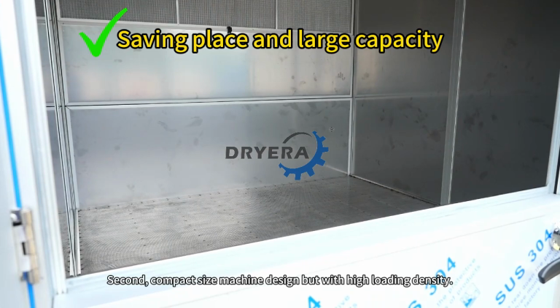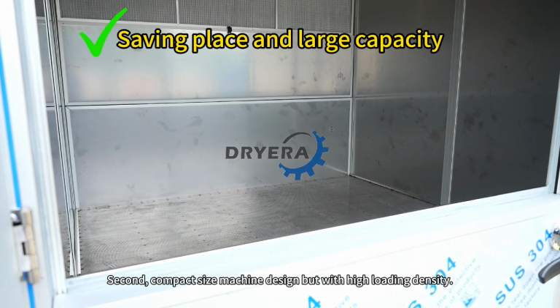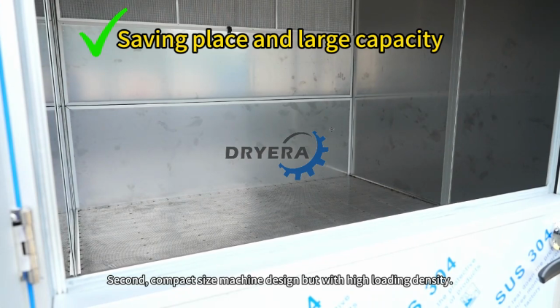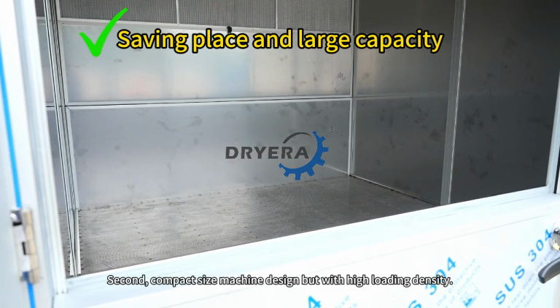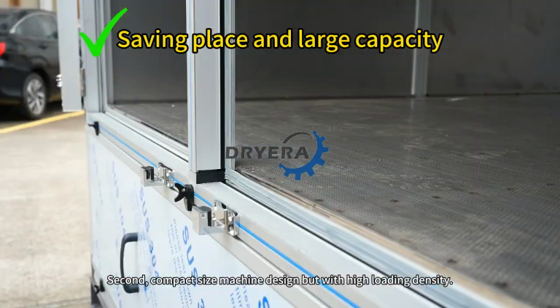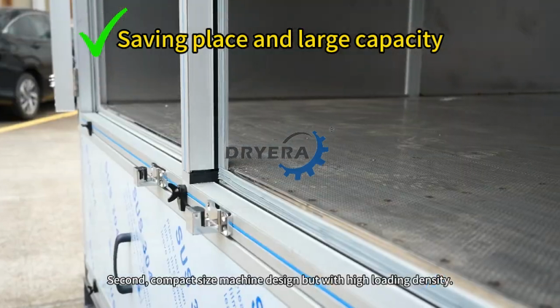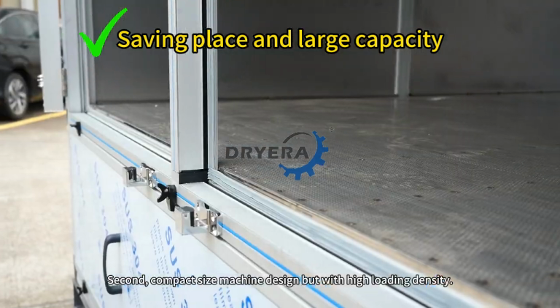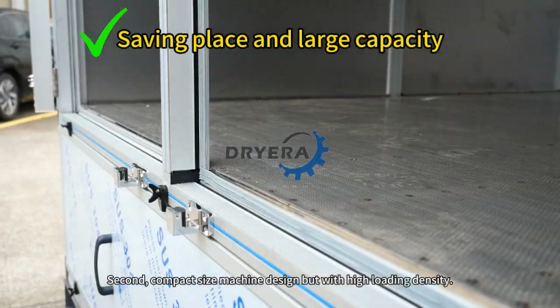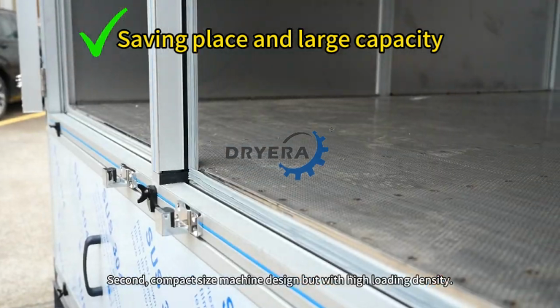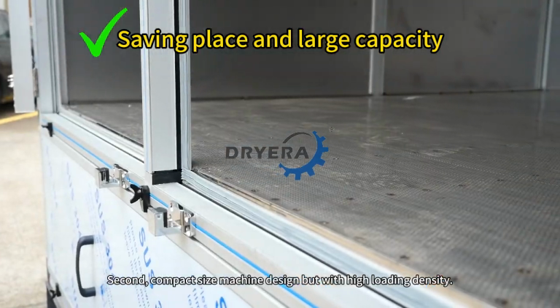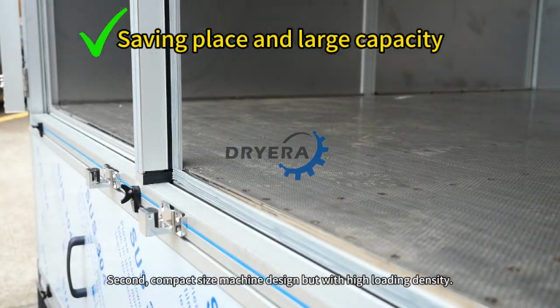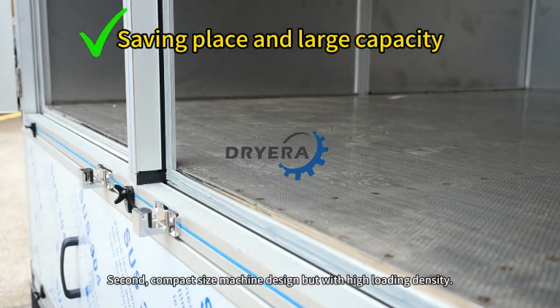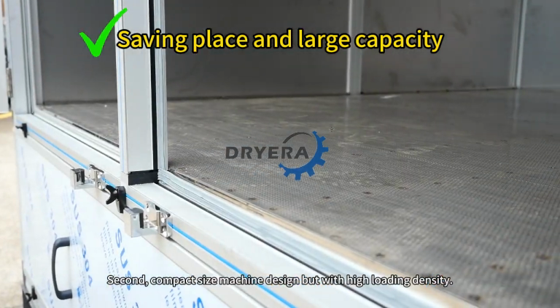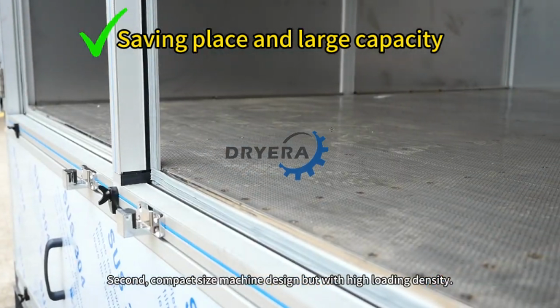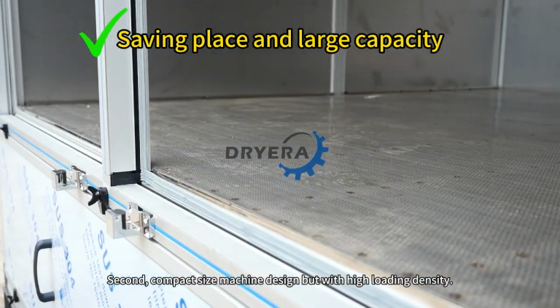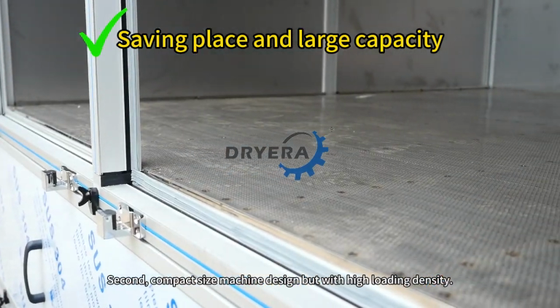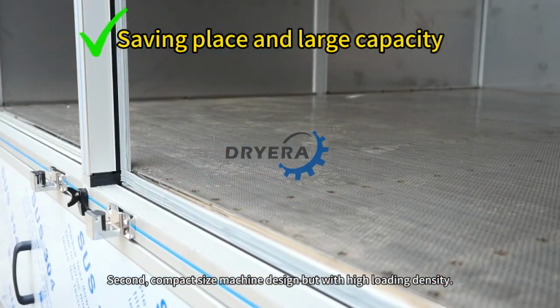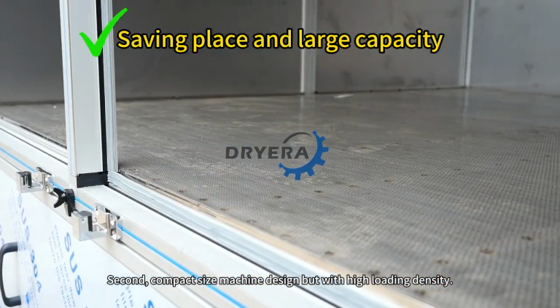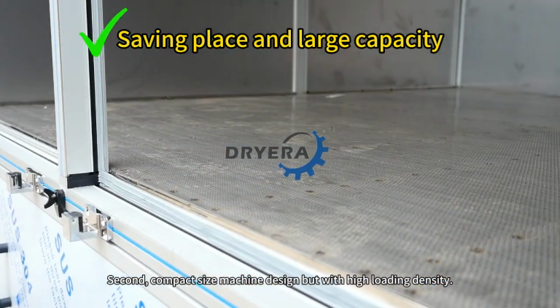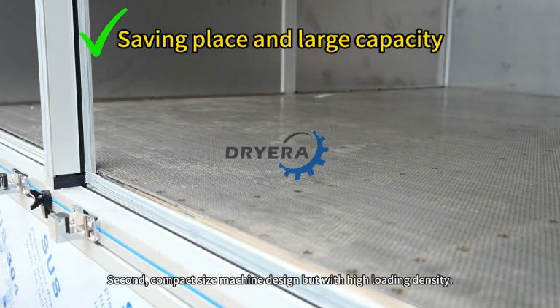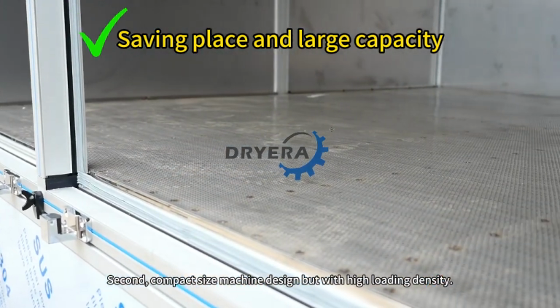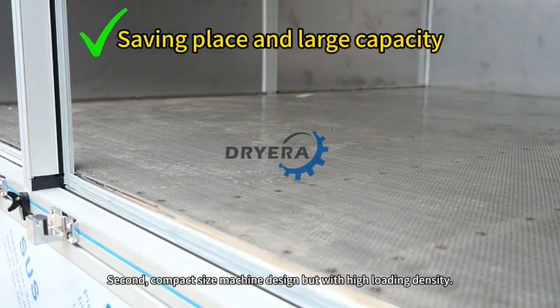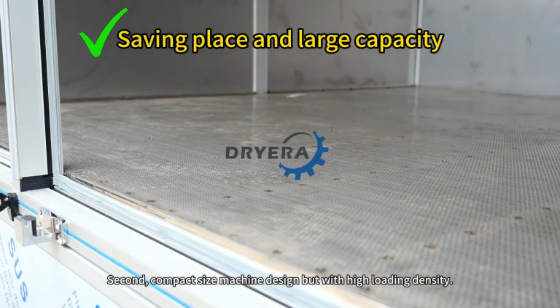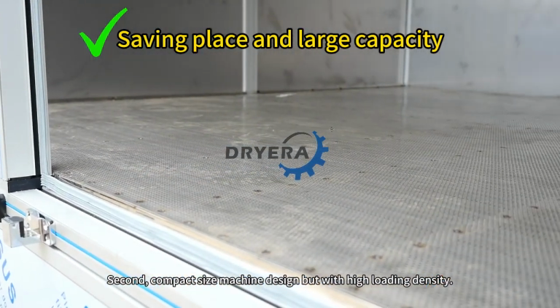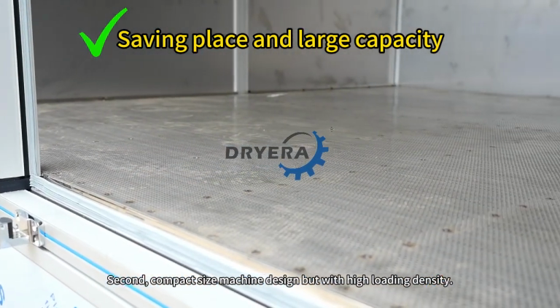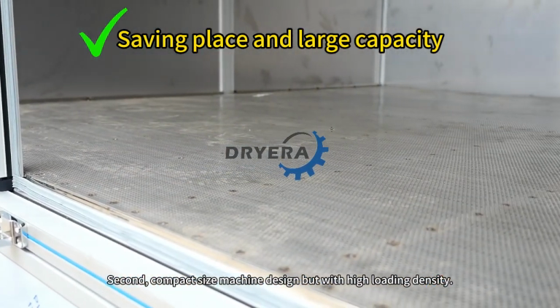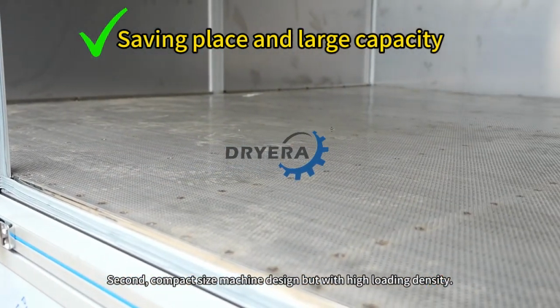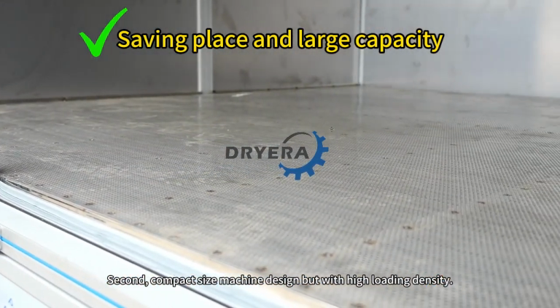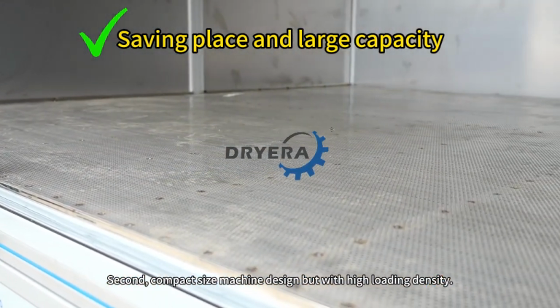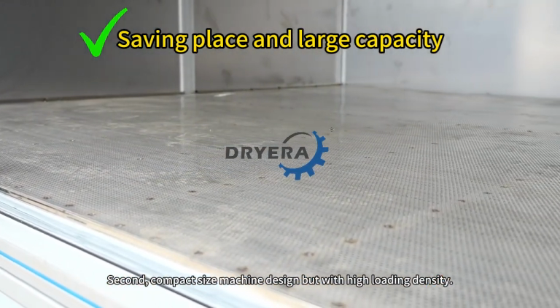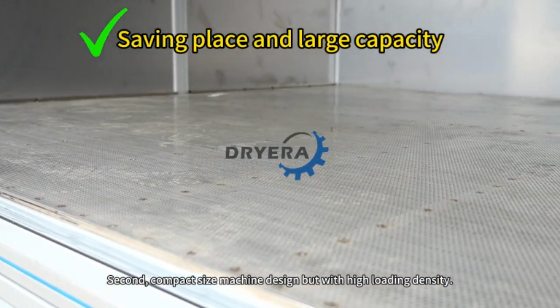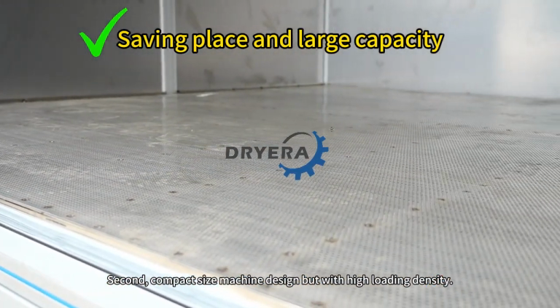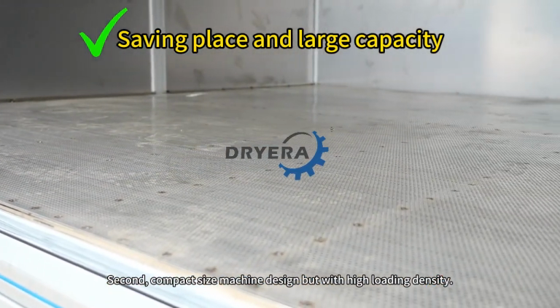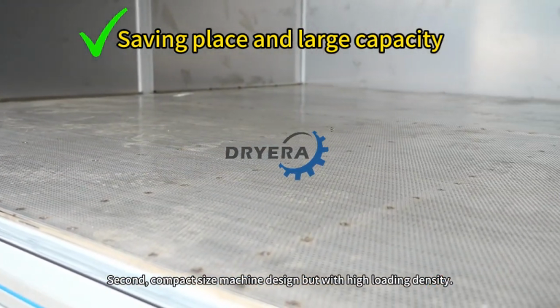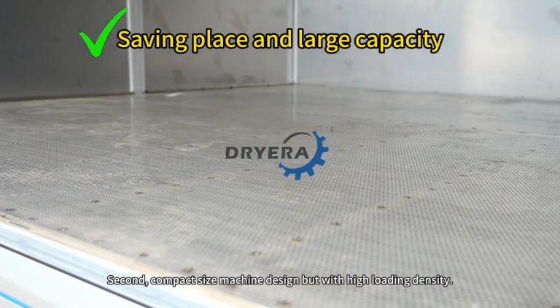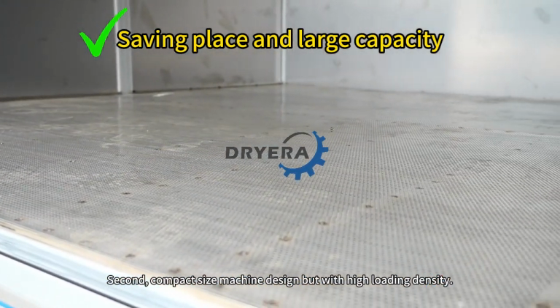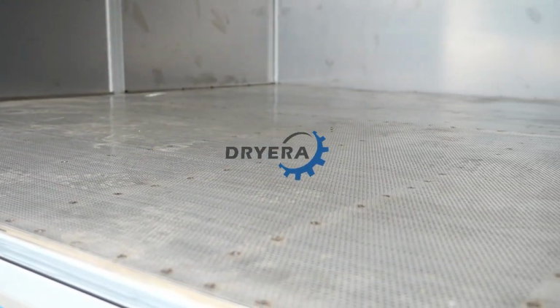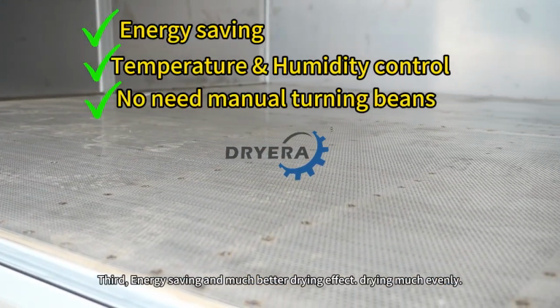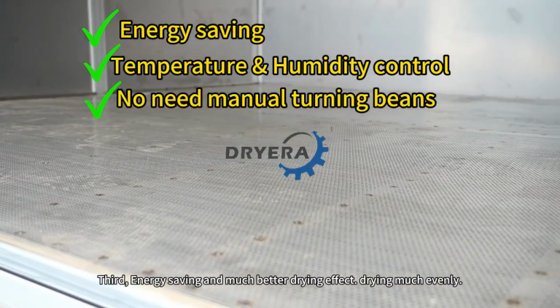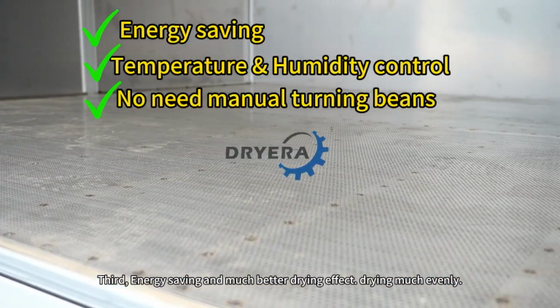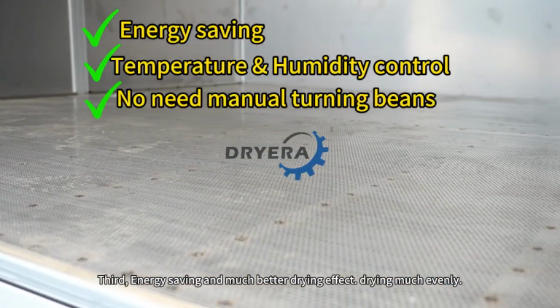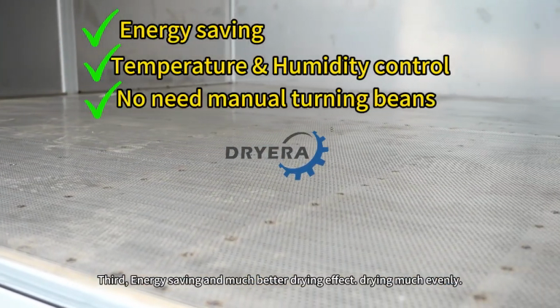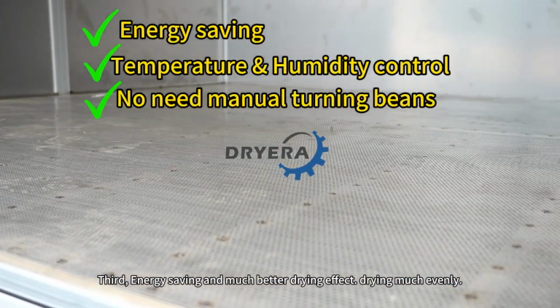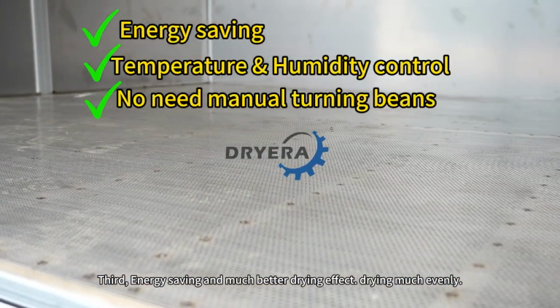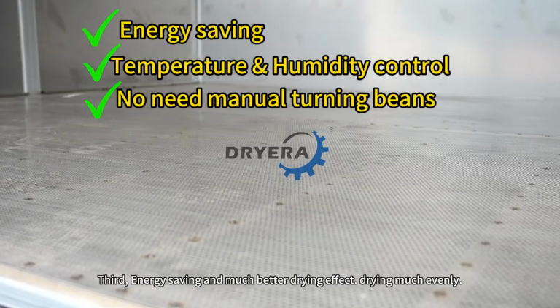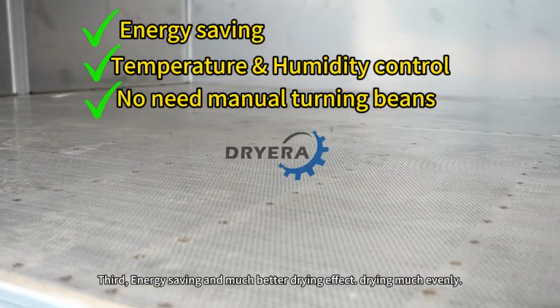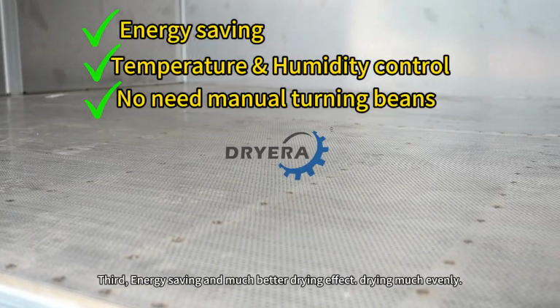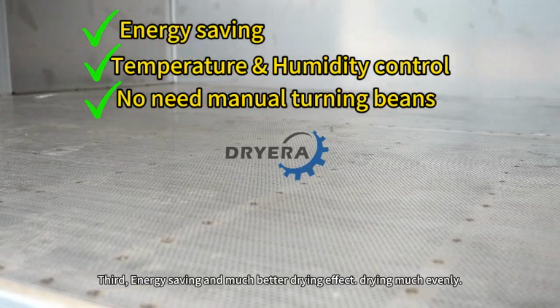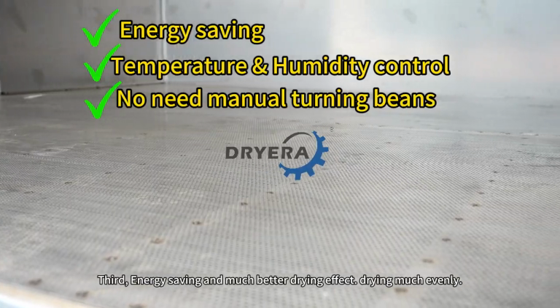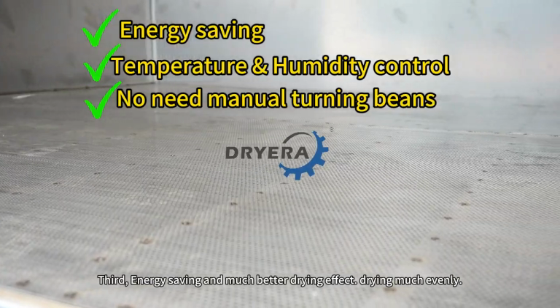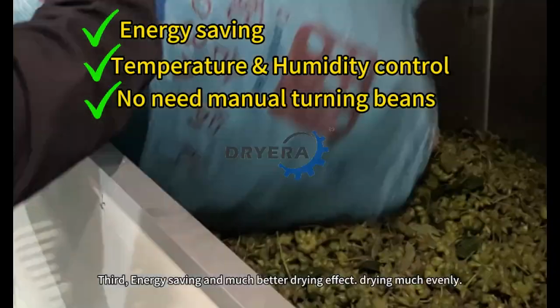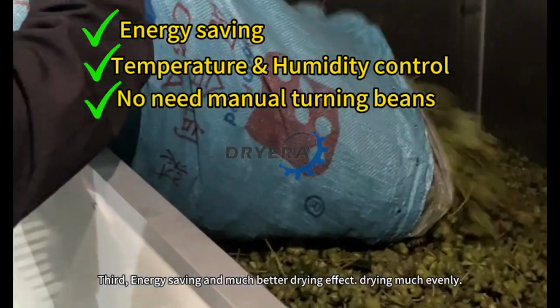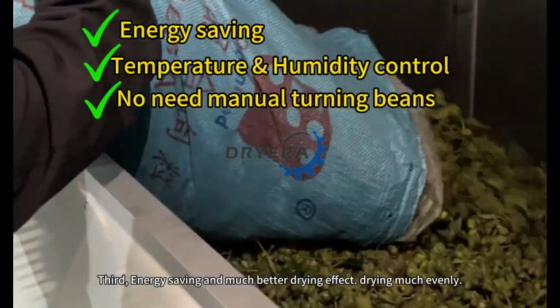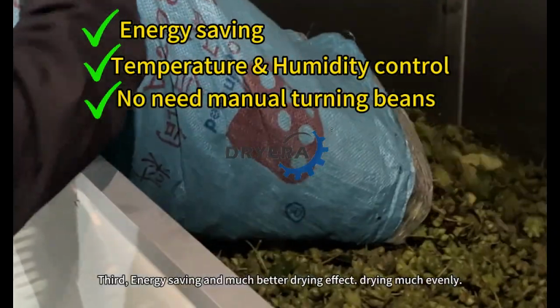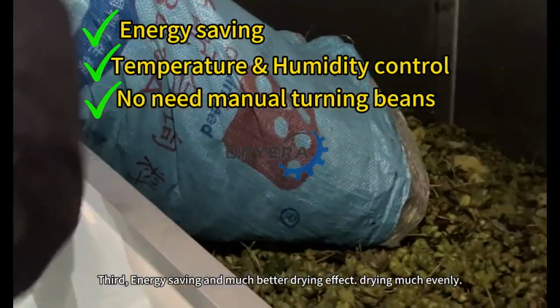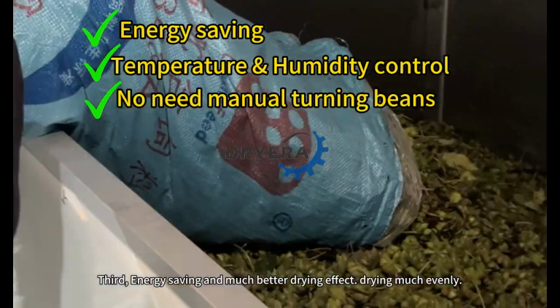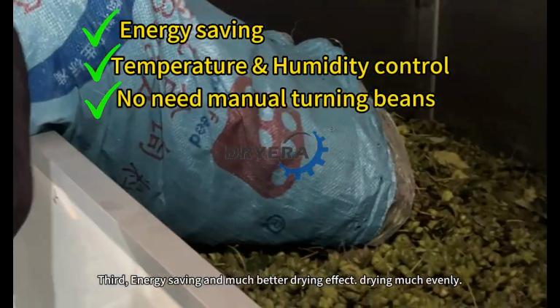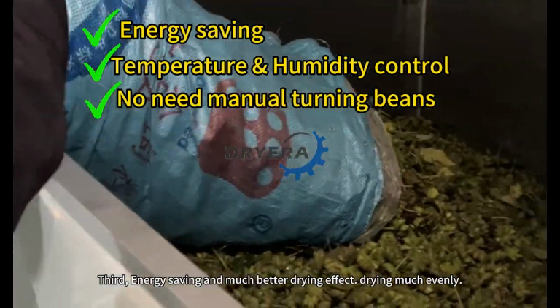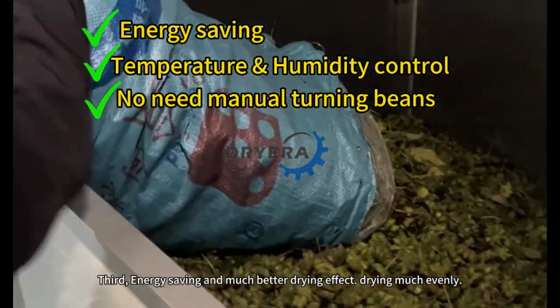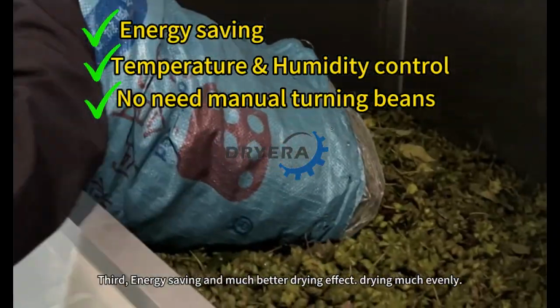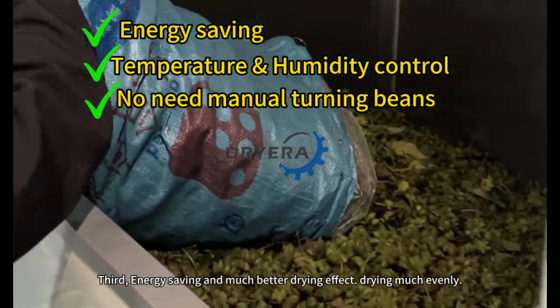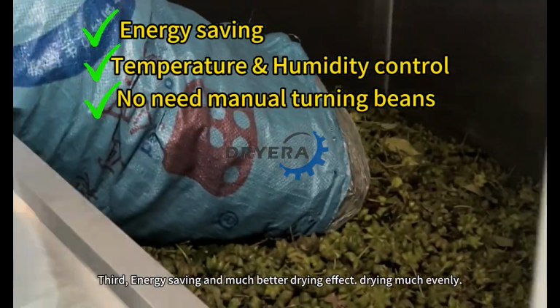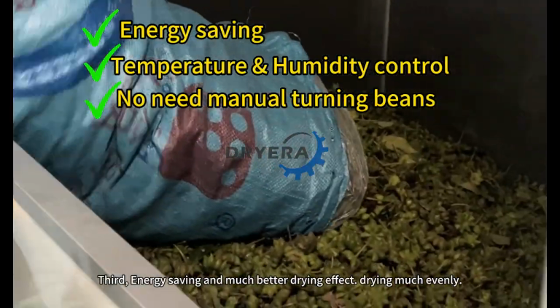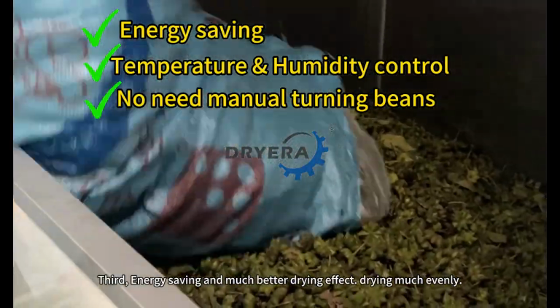Second, compact size machine design, good with high loading density. Third, energy saving and much better drying effect.